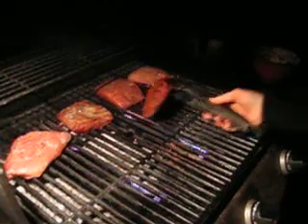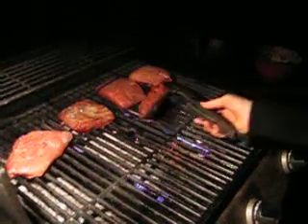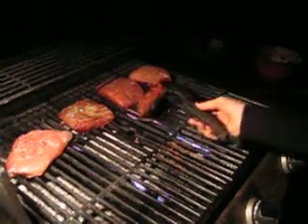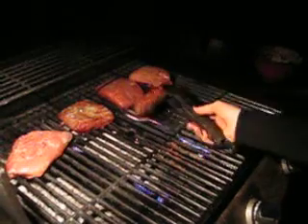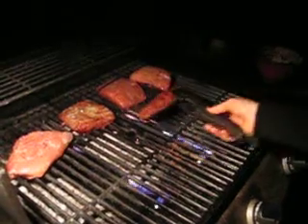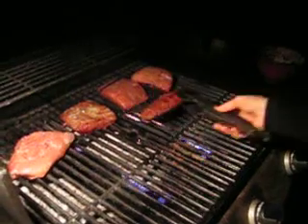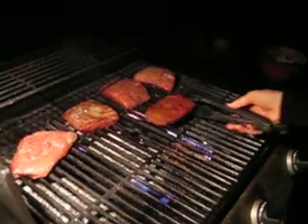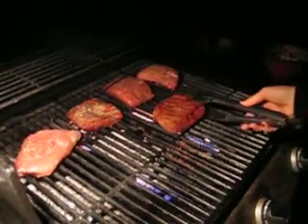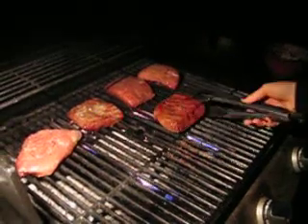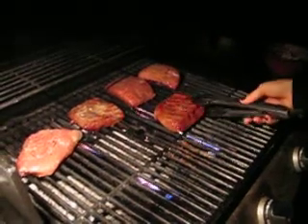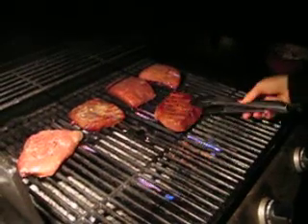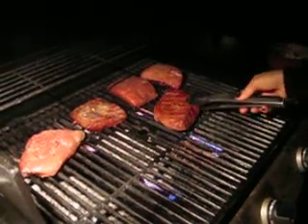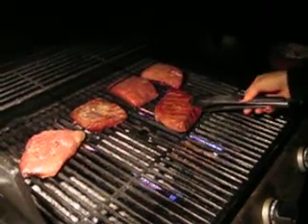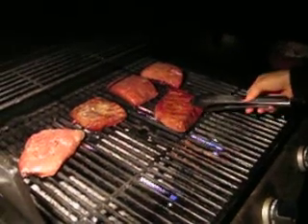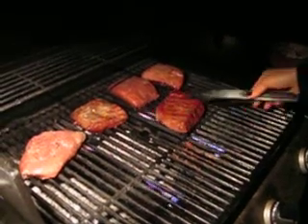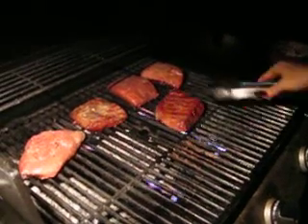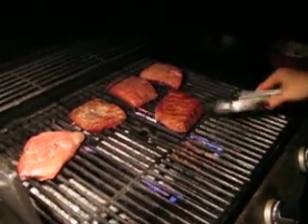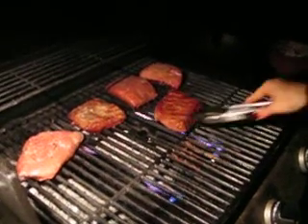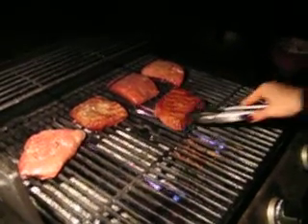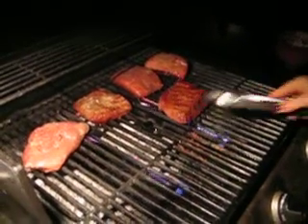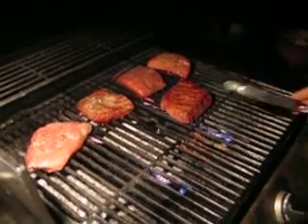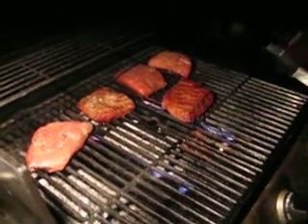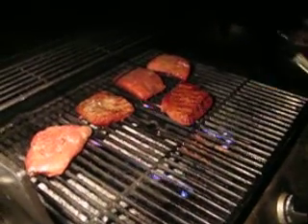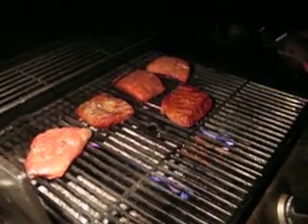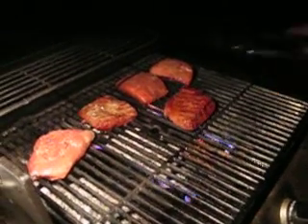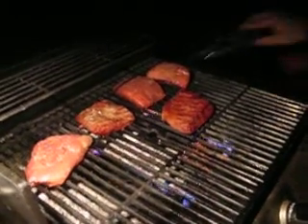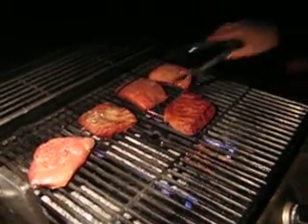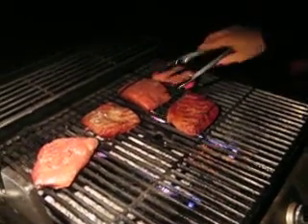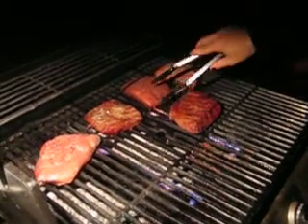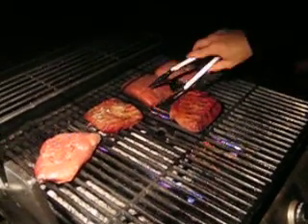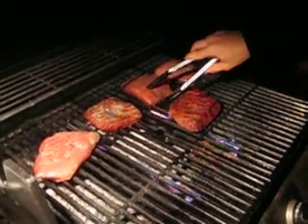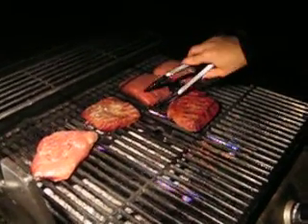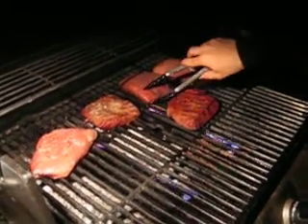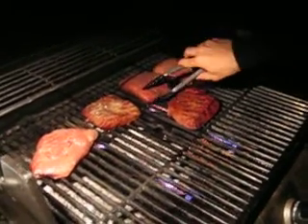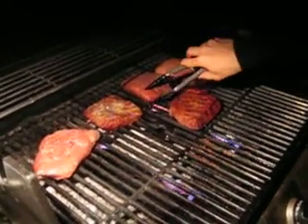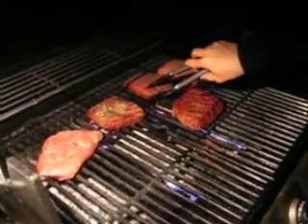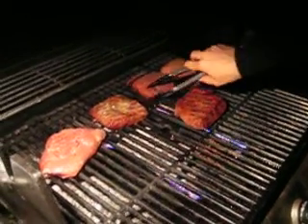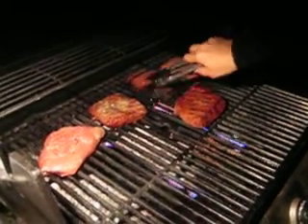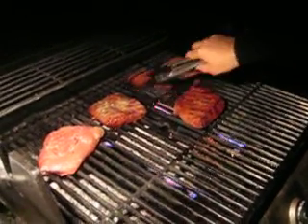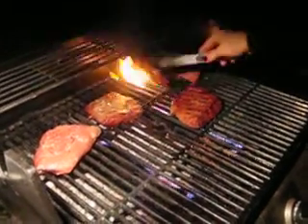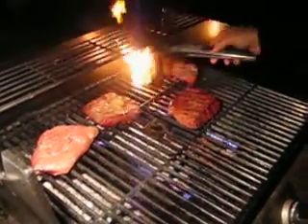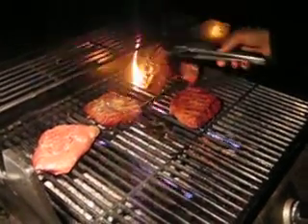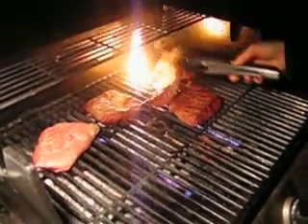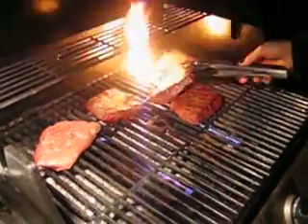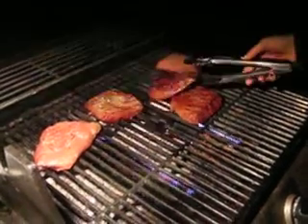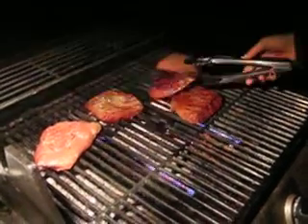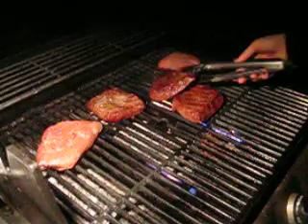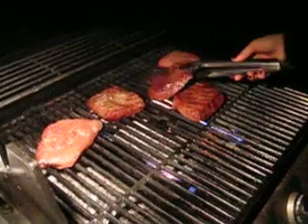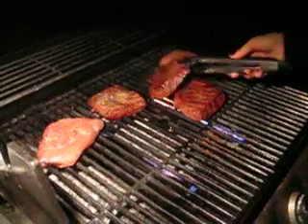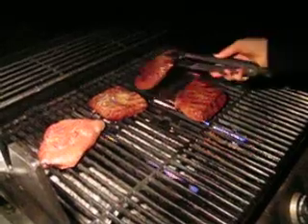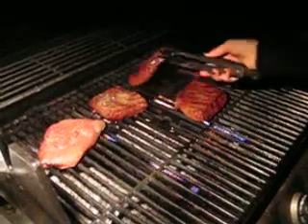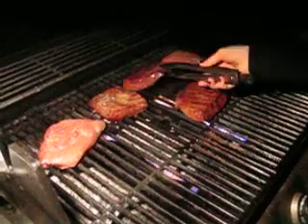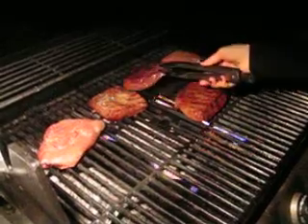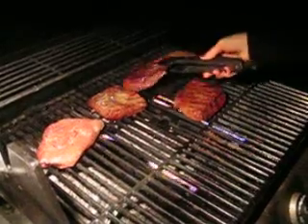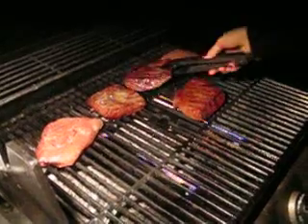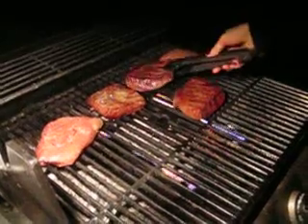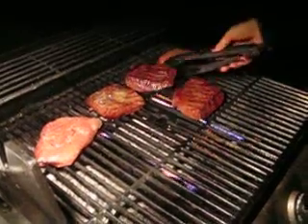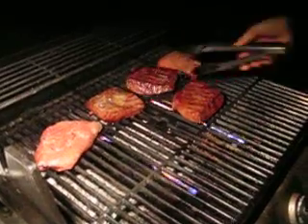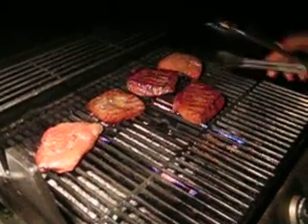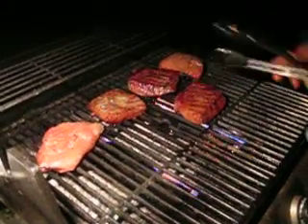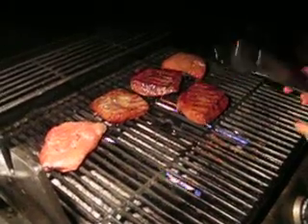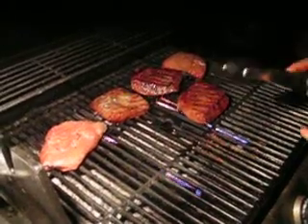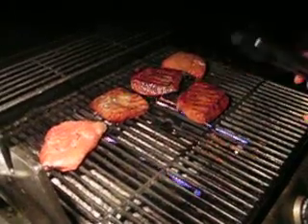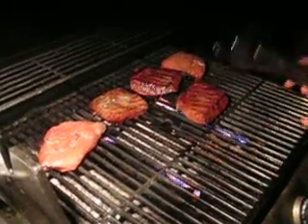Look at that, it's ready. Beautiful. Gorgeous. So this one's fire ready. Those are nice.